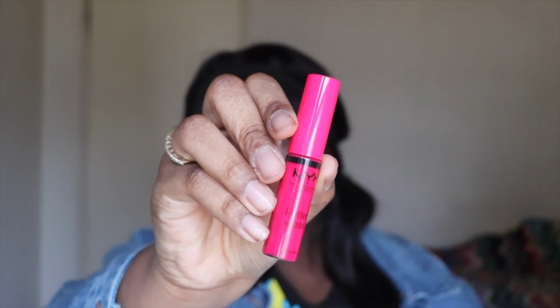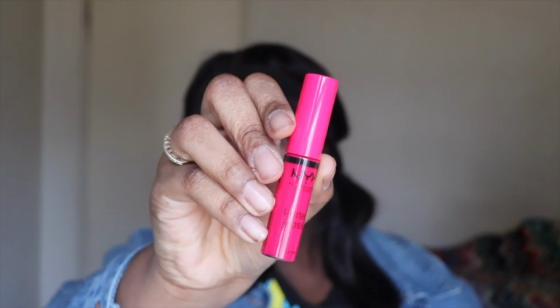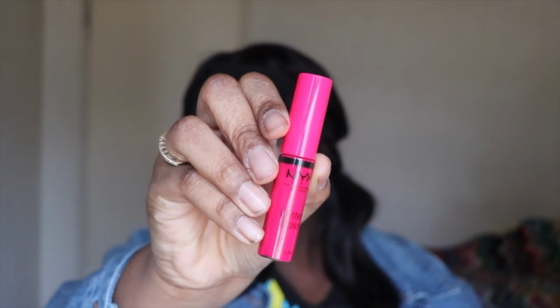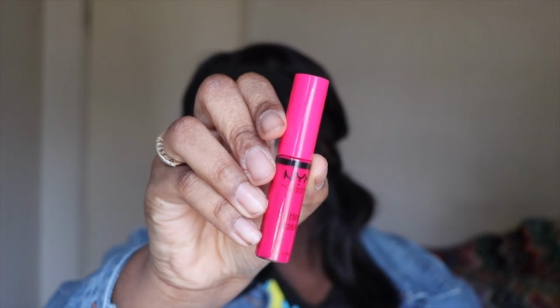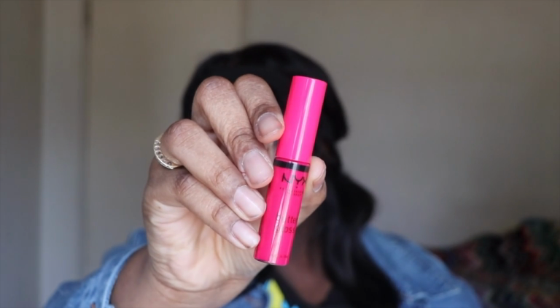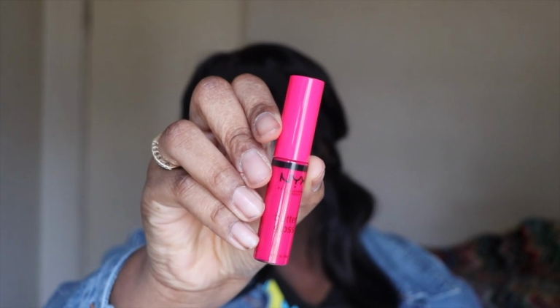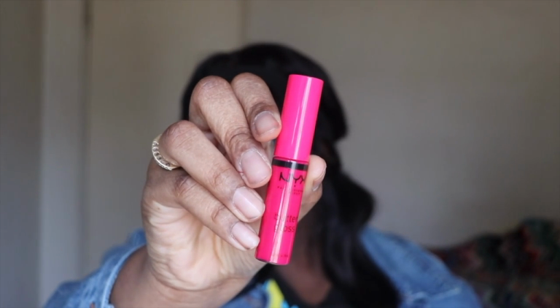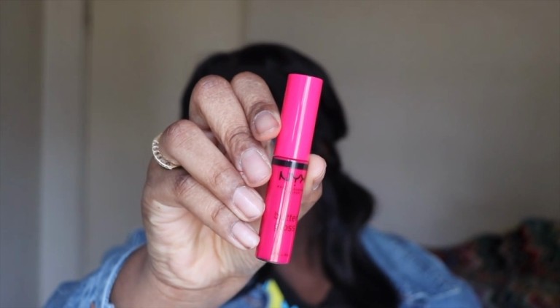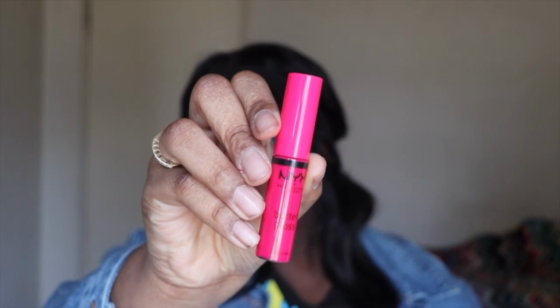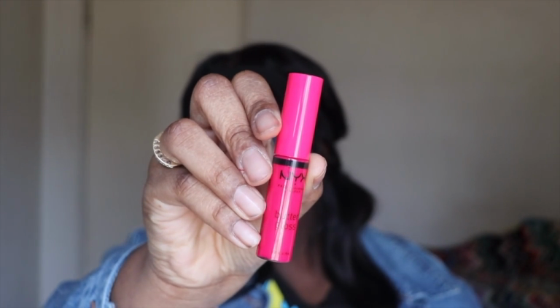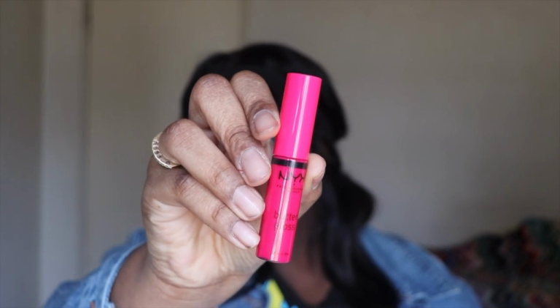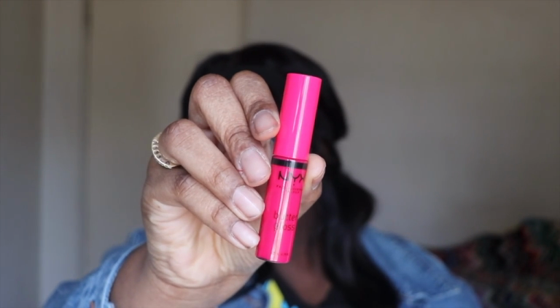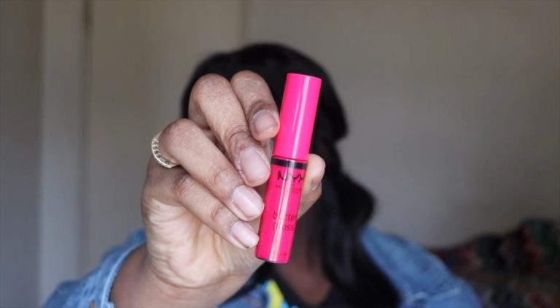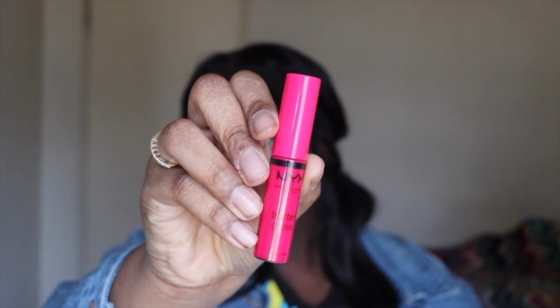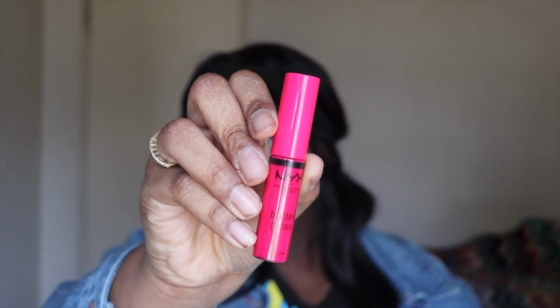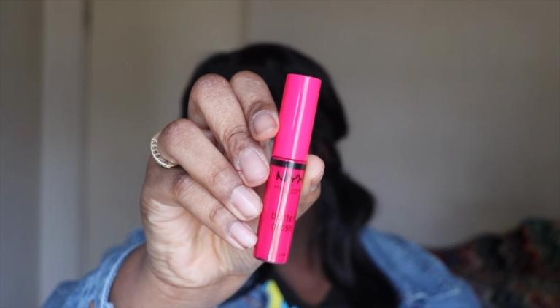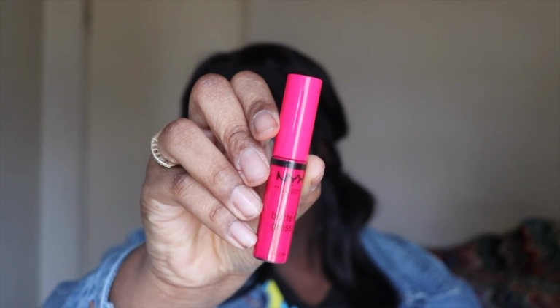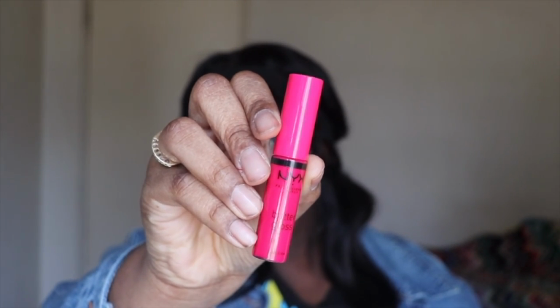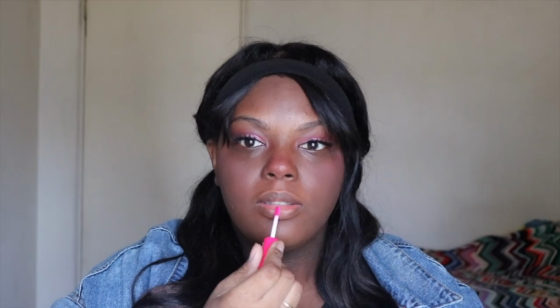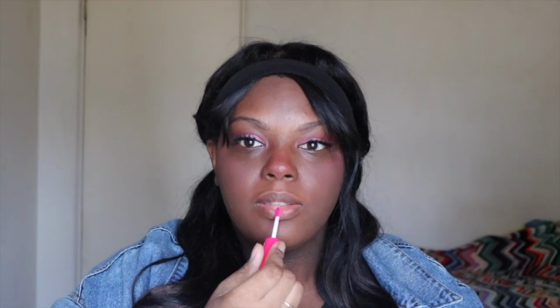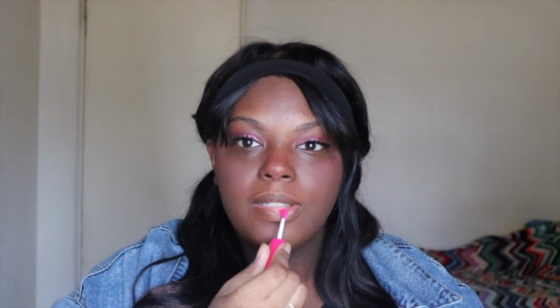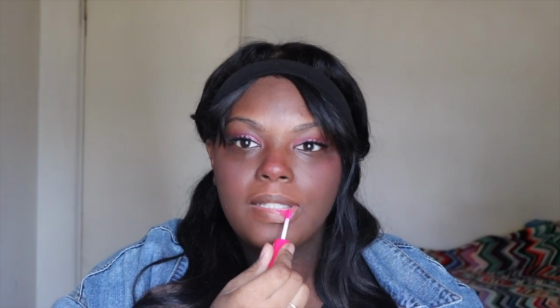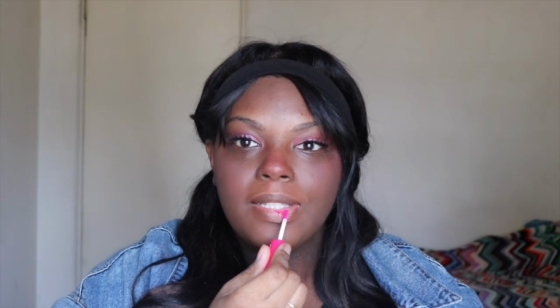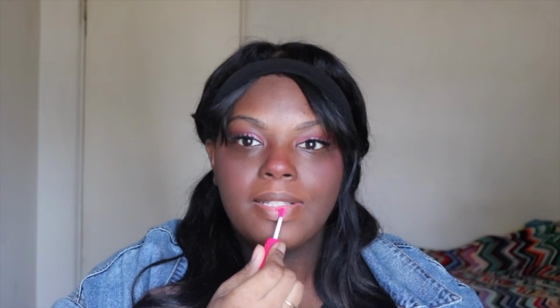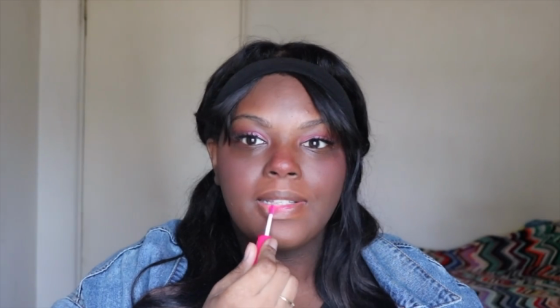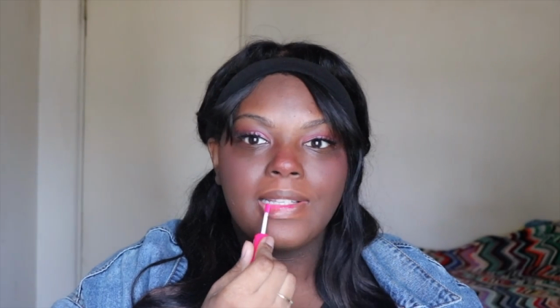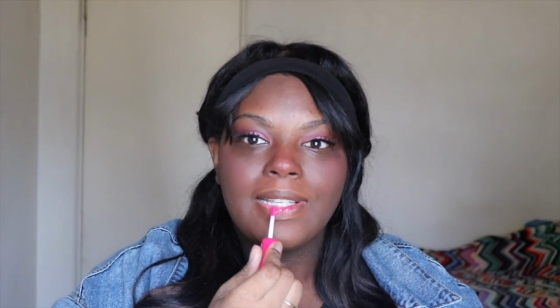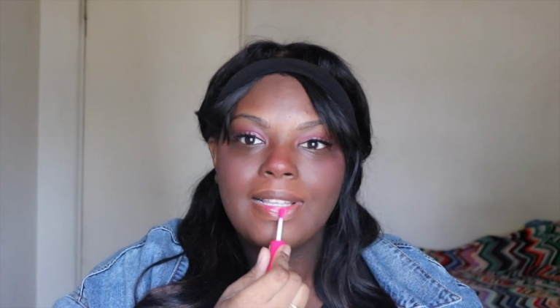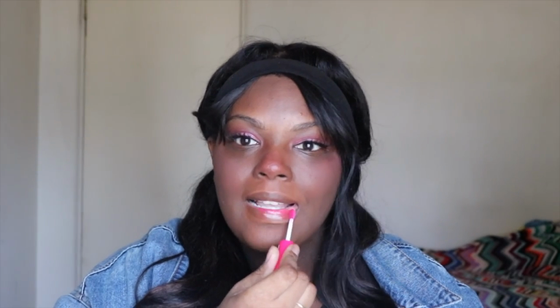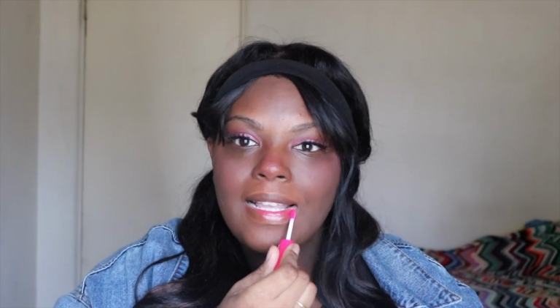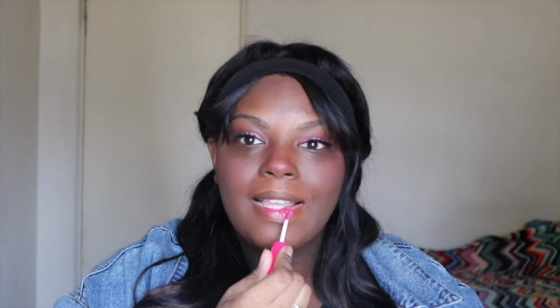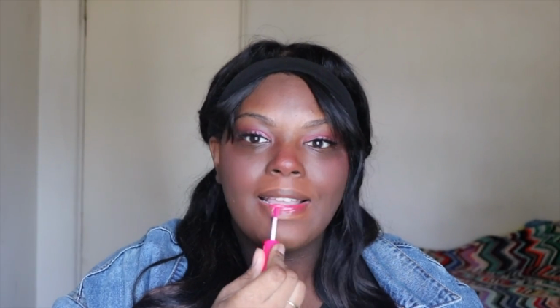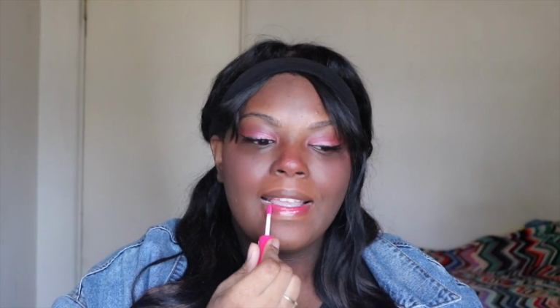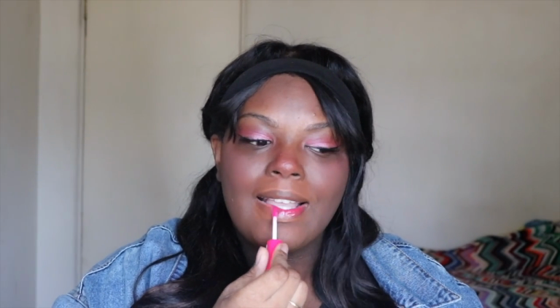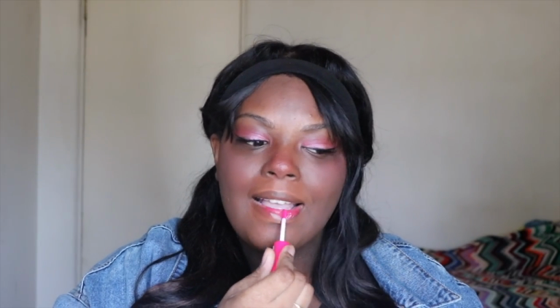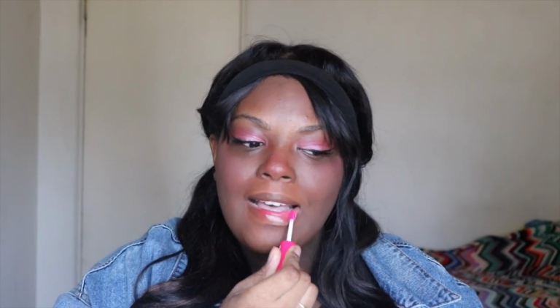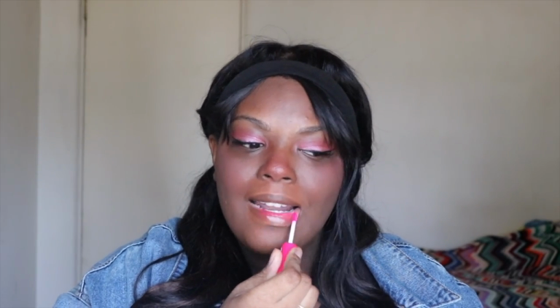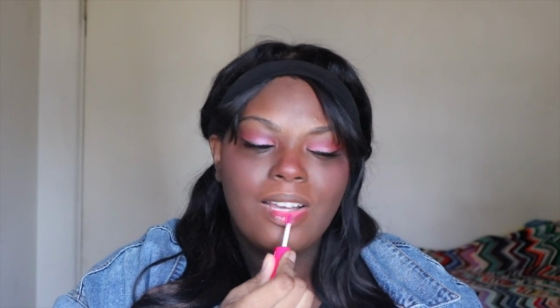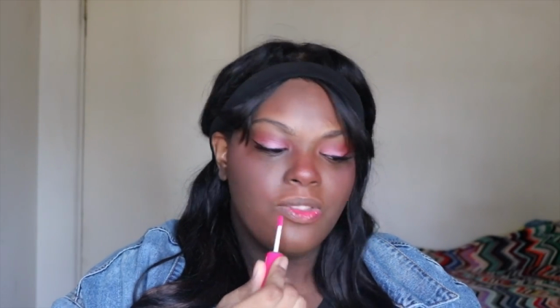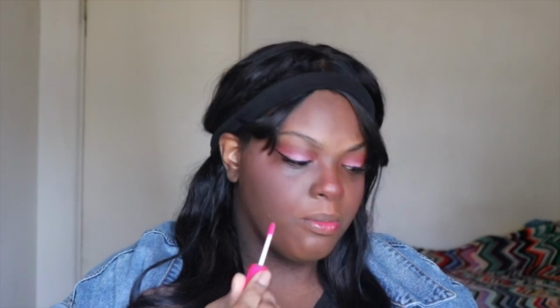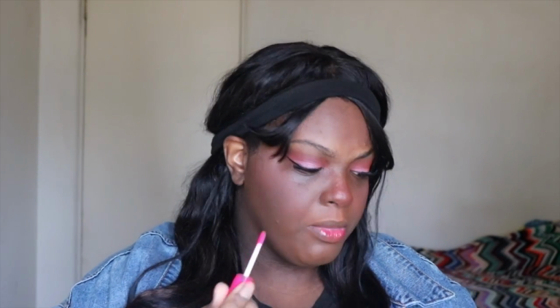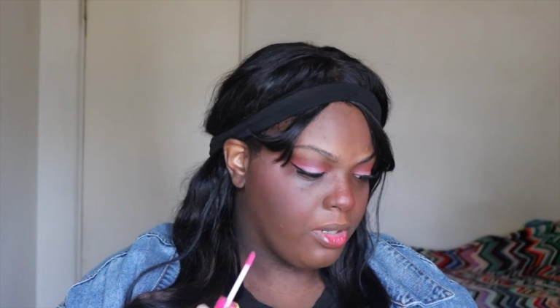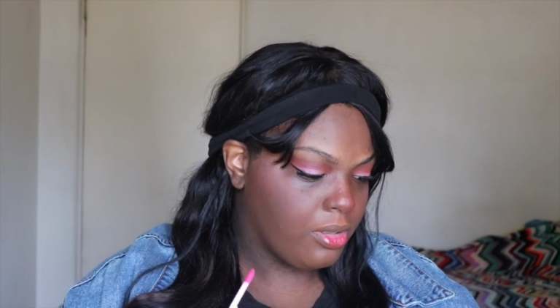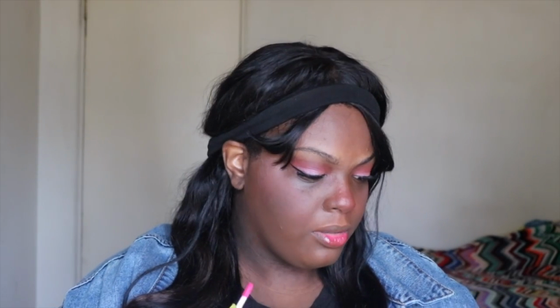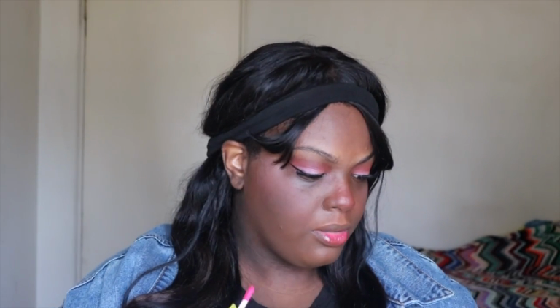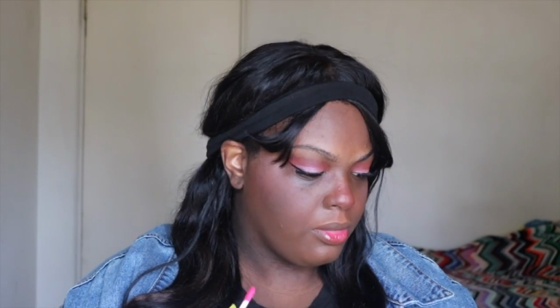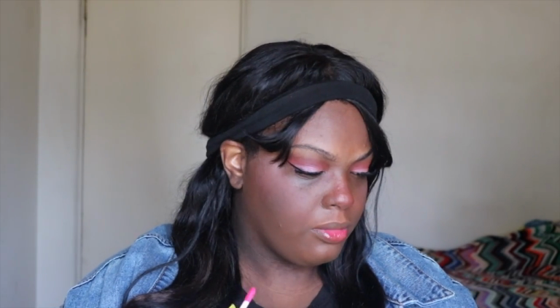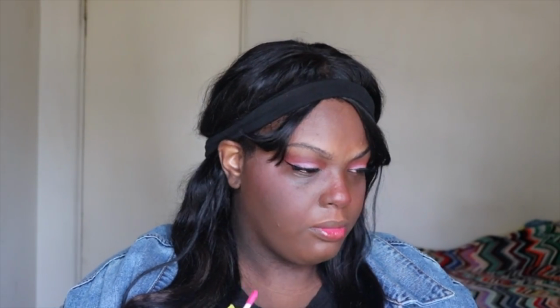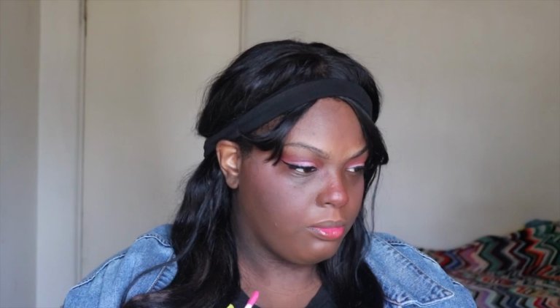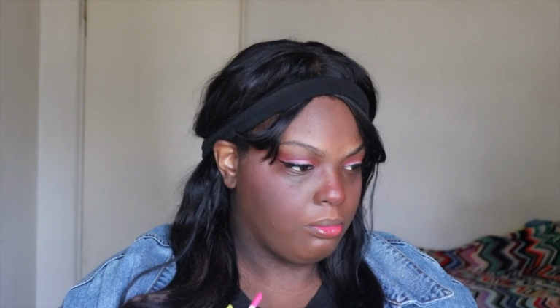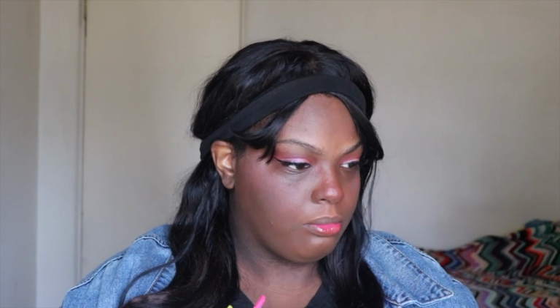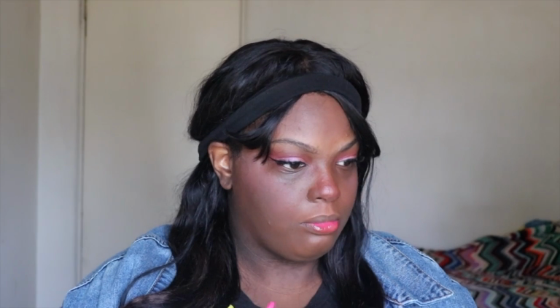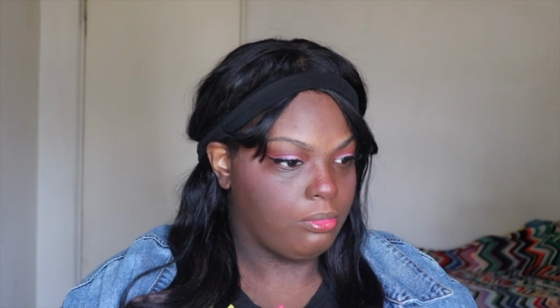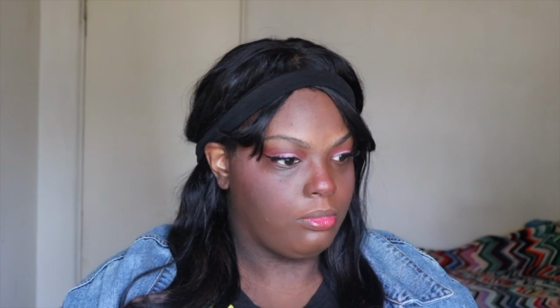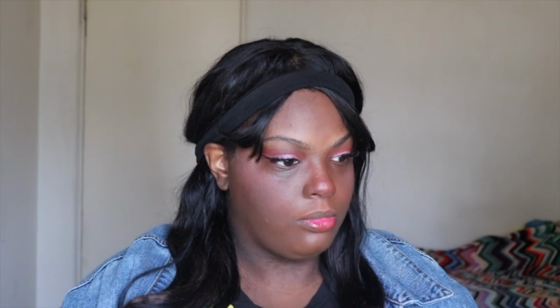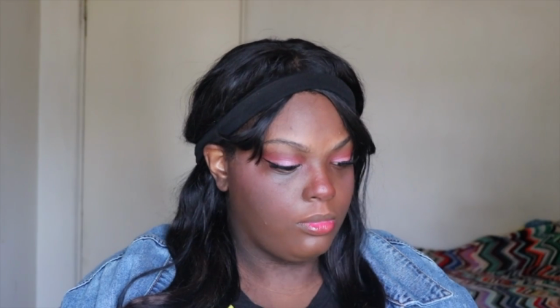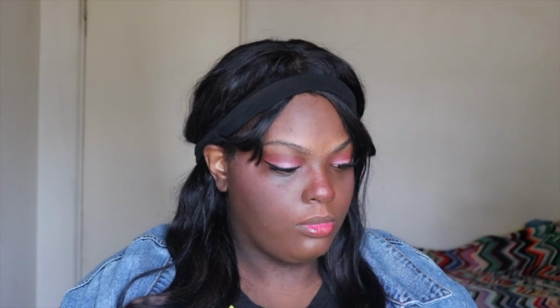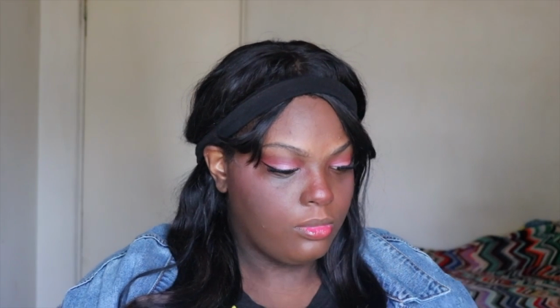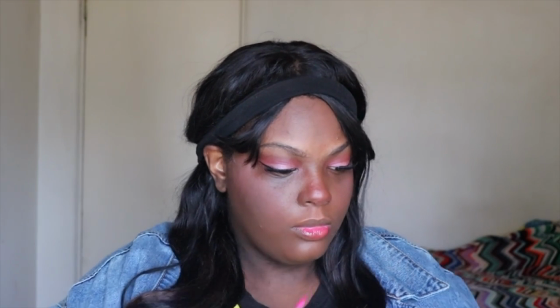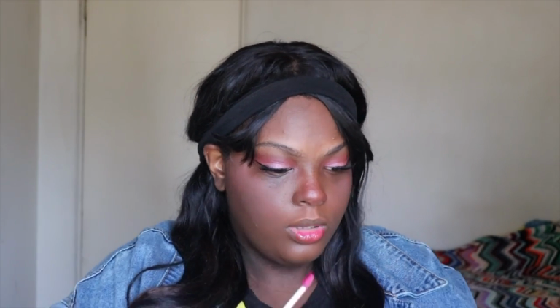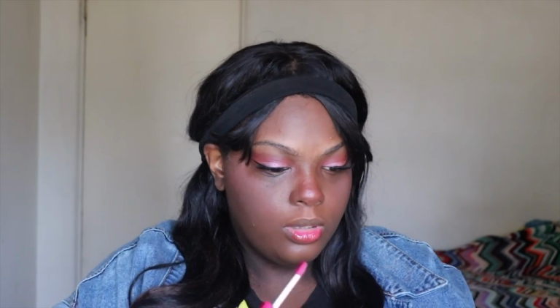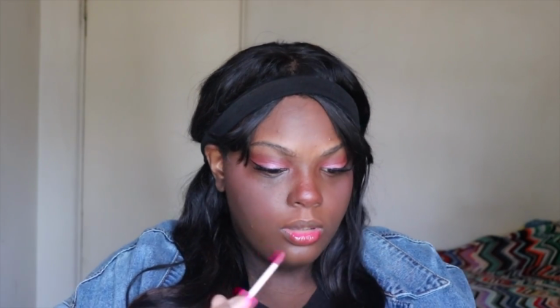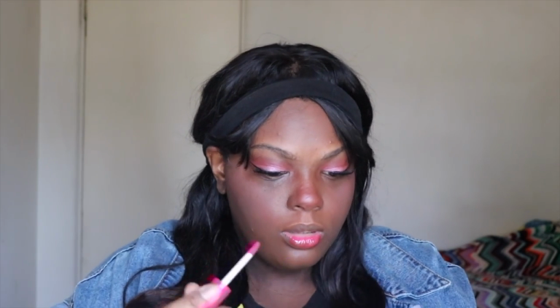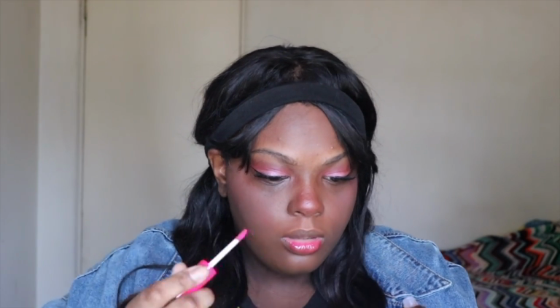Next up we have the Earth Supply Butter Rich Deep Treatment Mask with shea butter. The last thing in this box is a NYX Butter Gloss and I have mine in the shade Summer Fruit. This retails for $4.97.